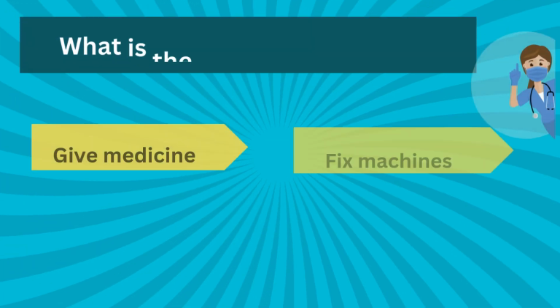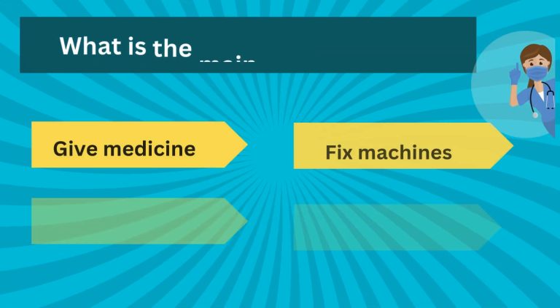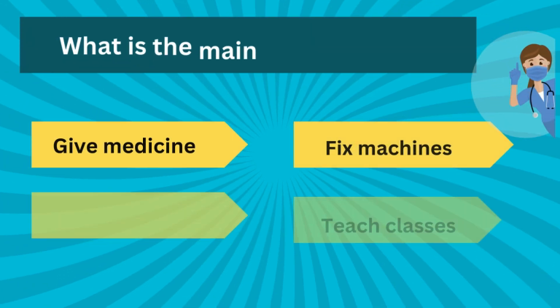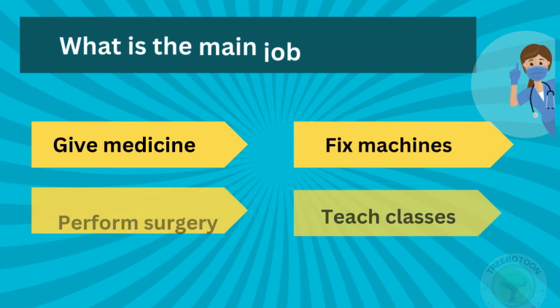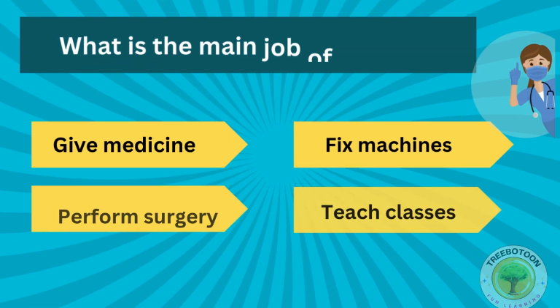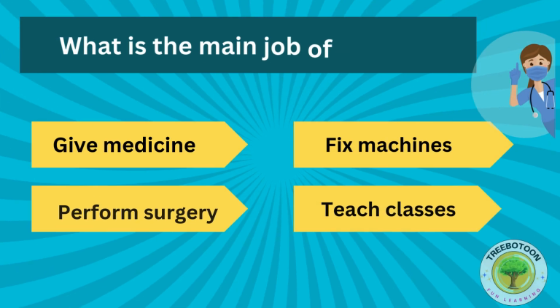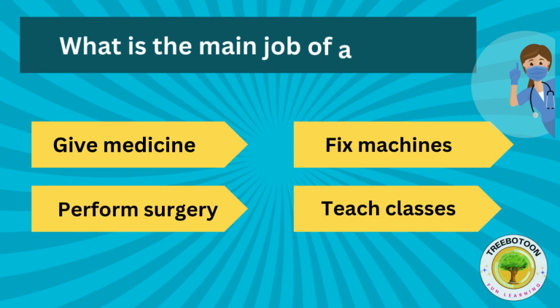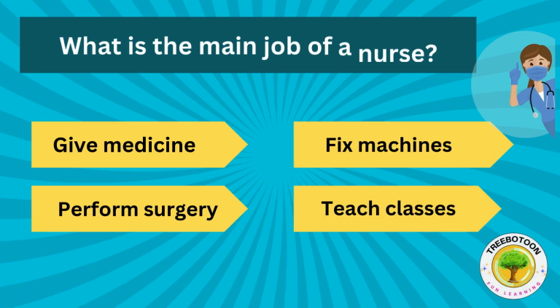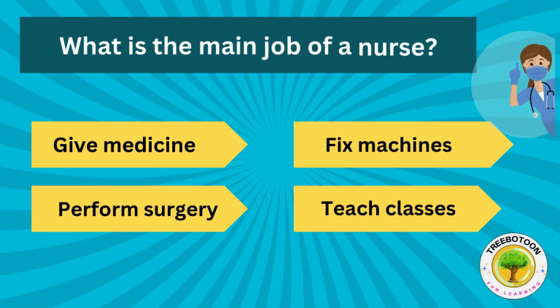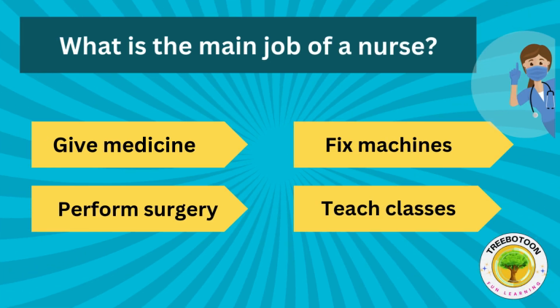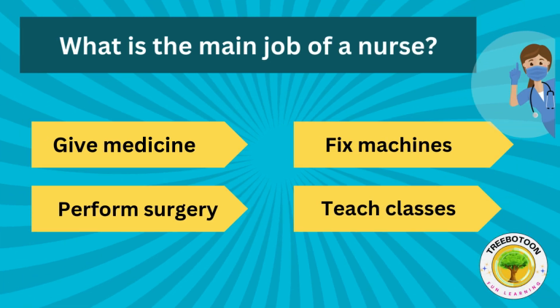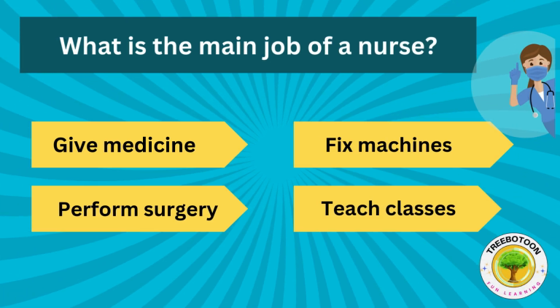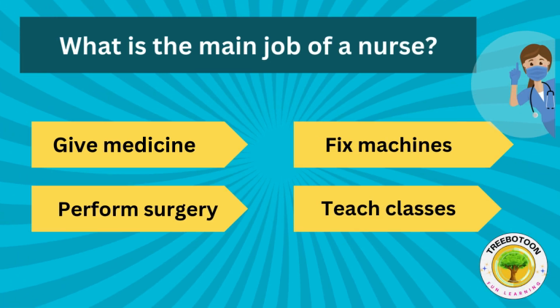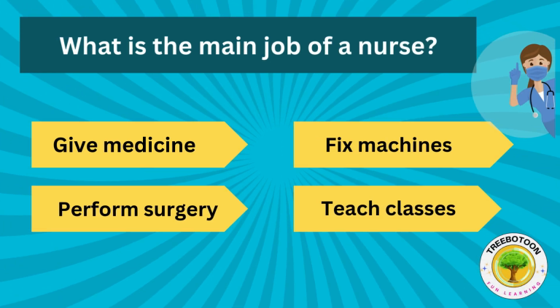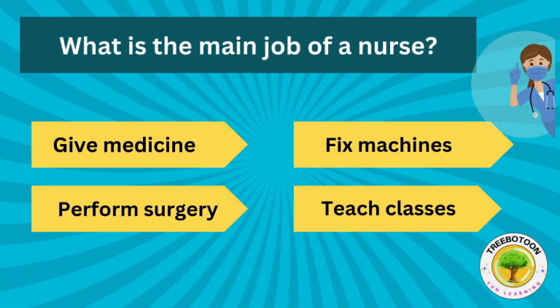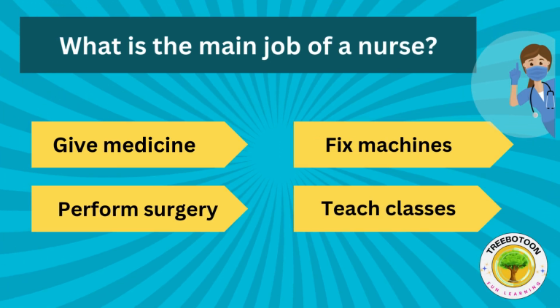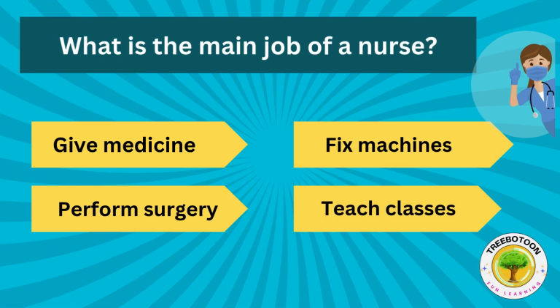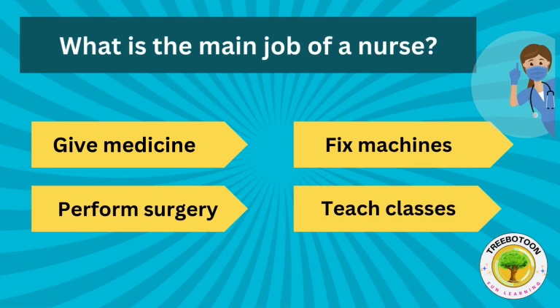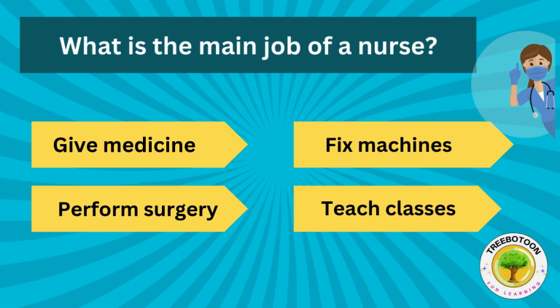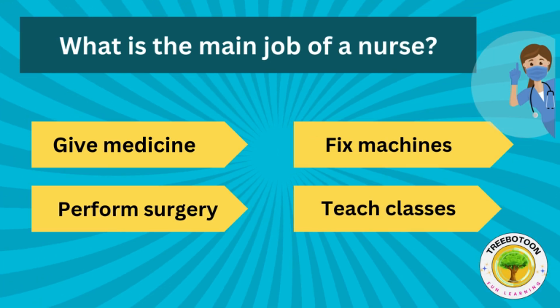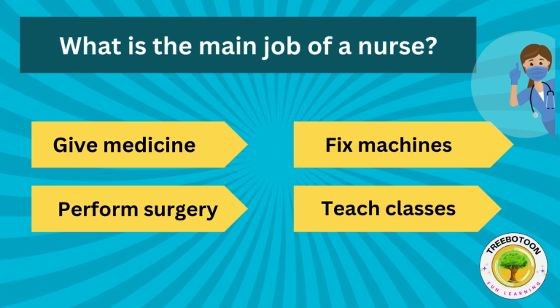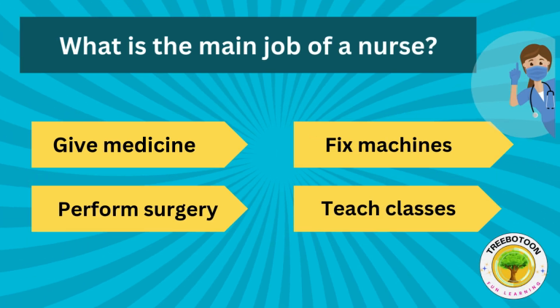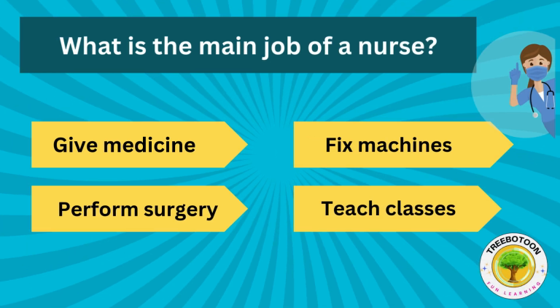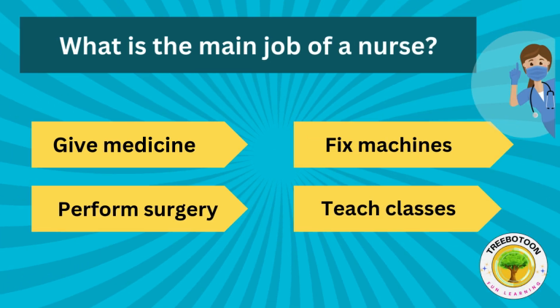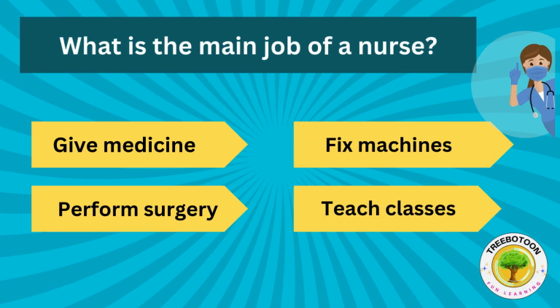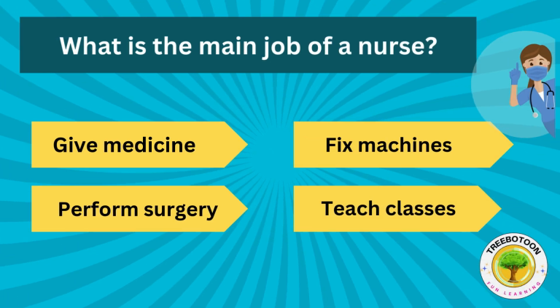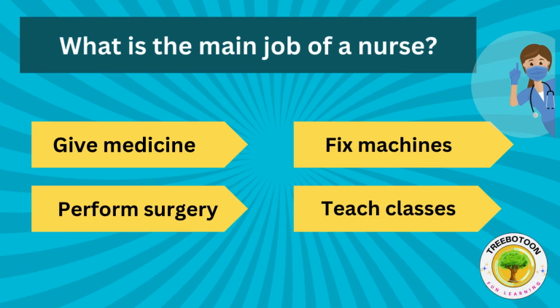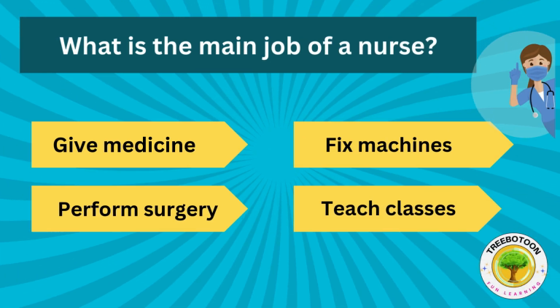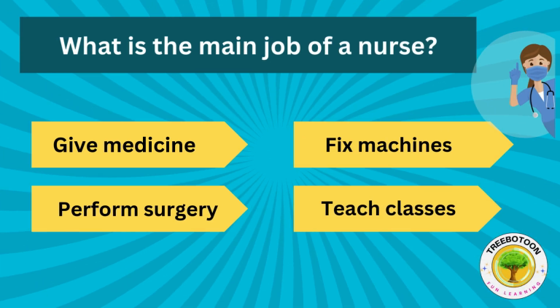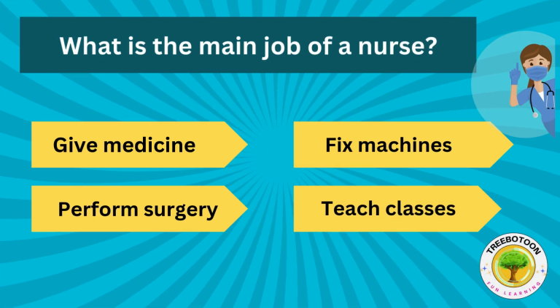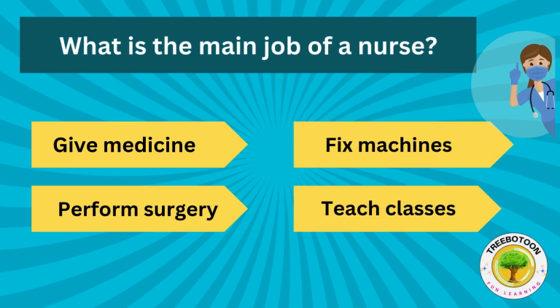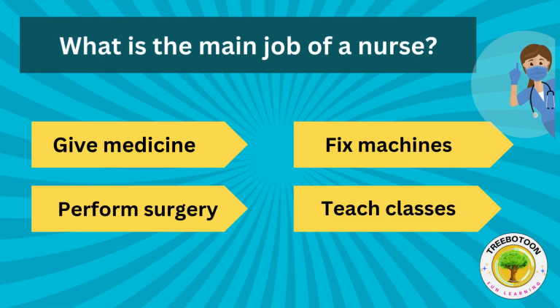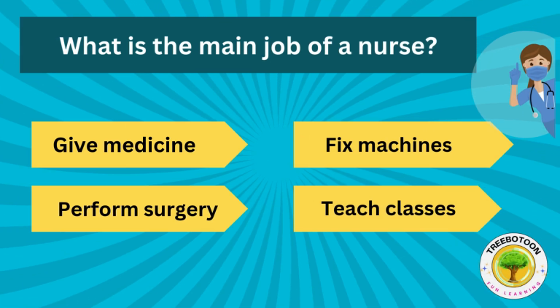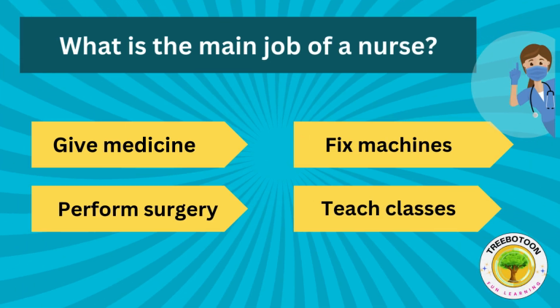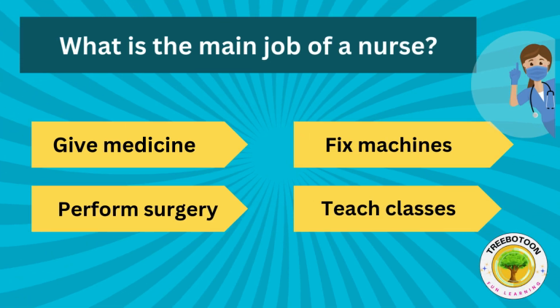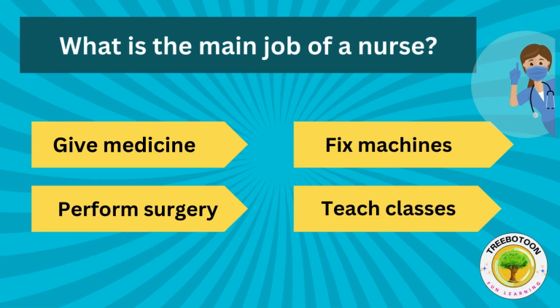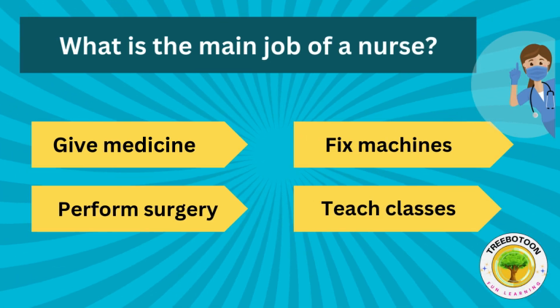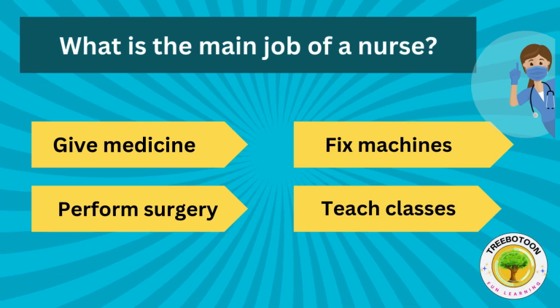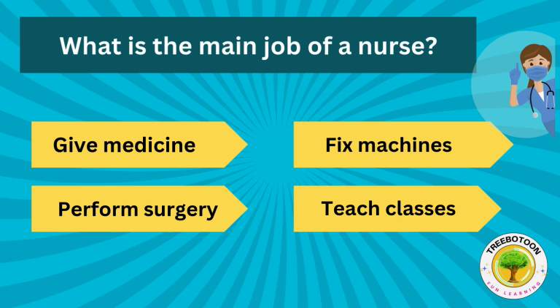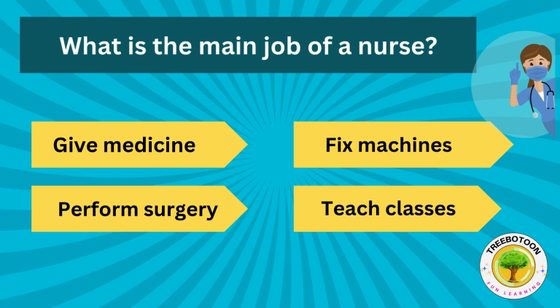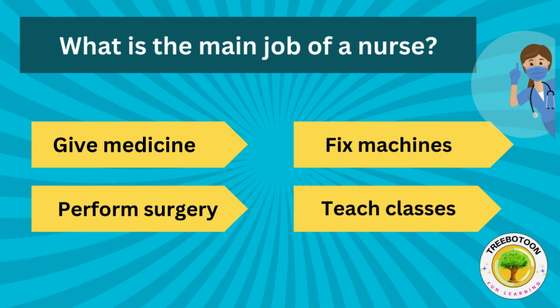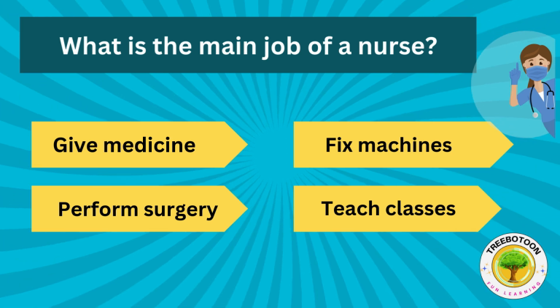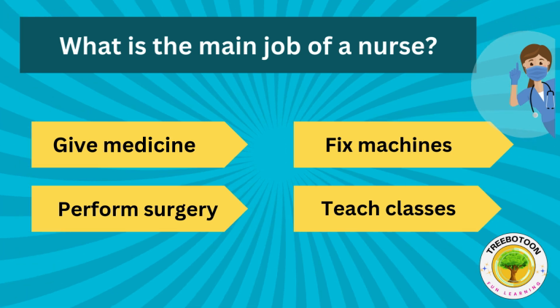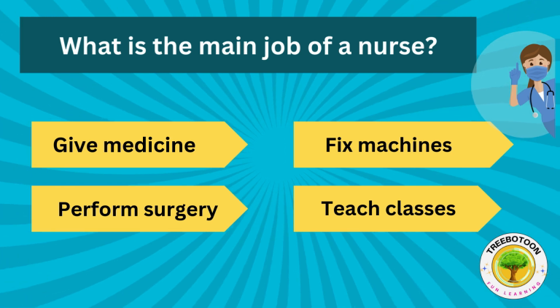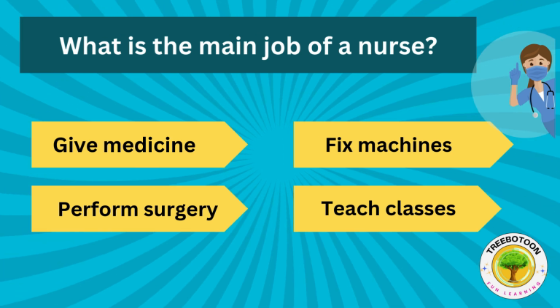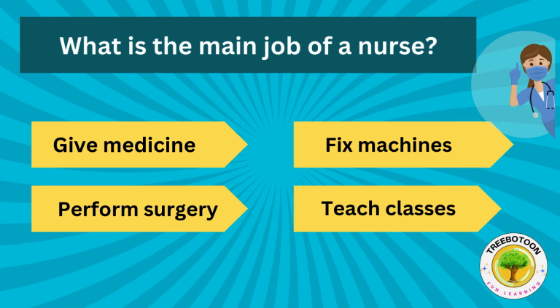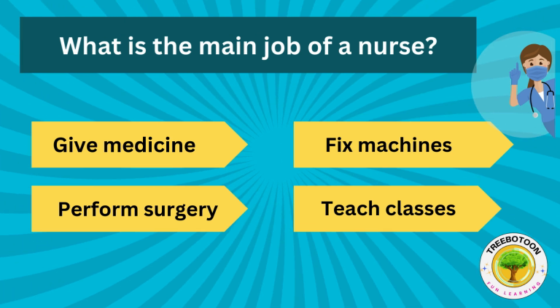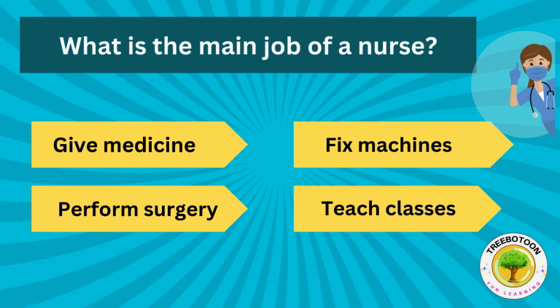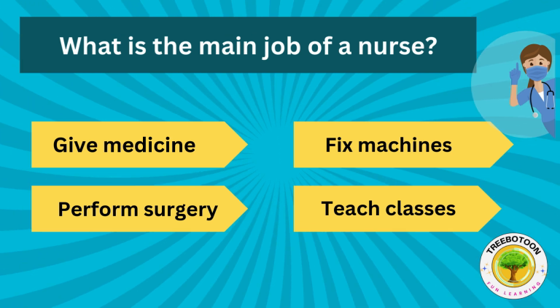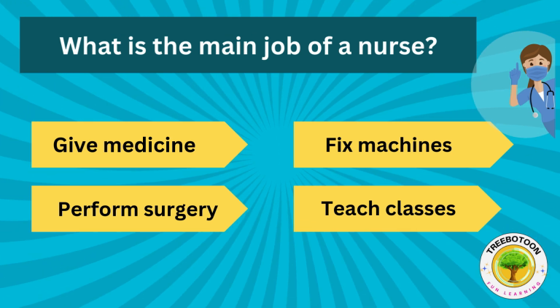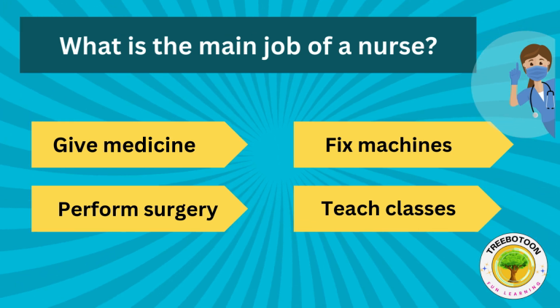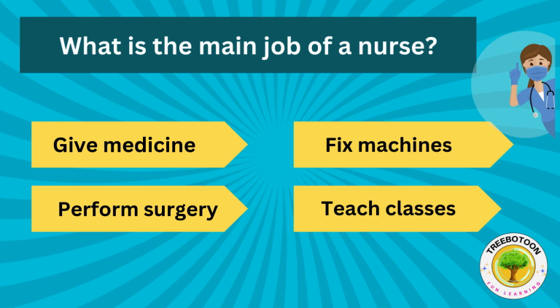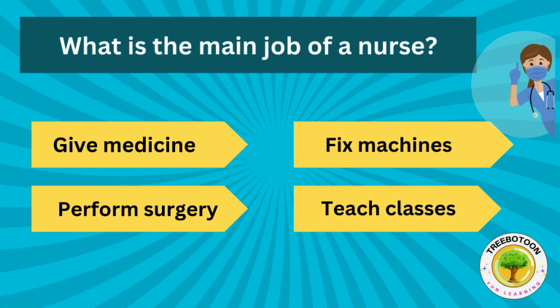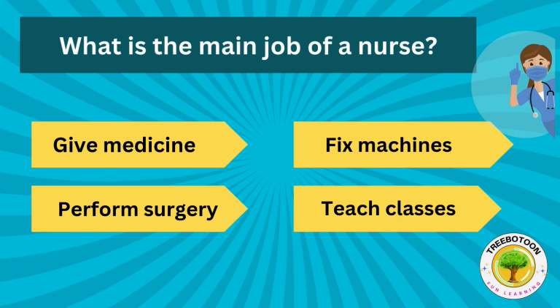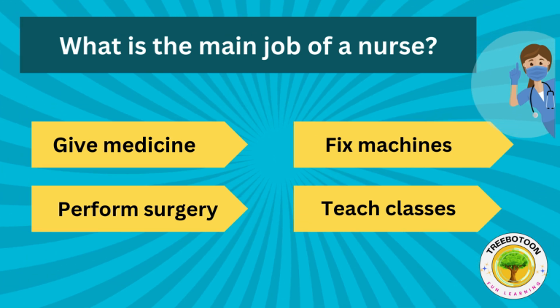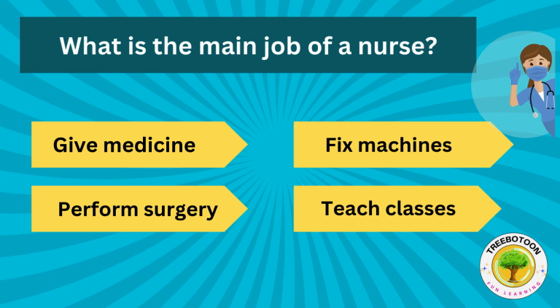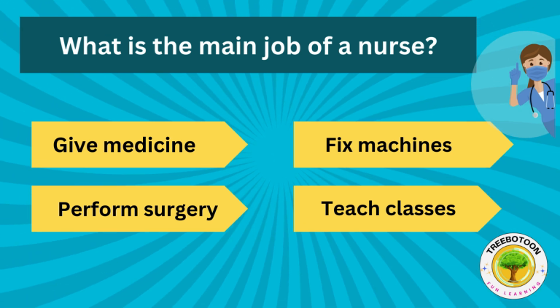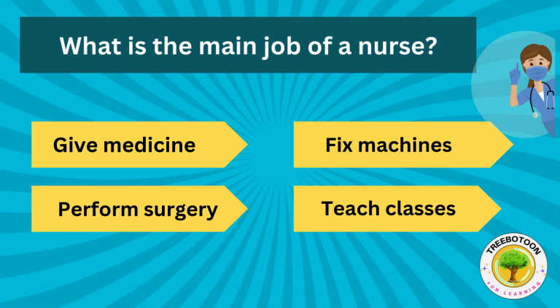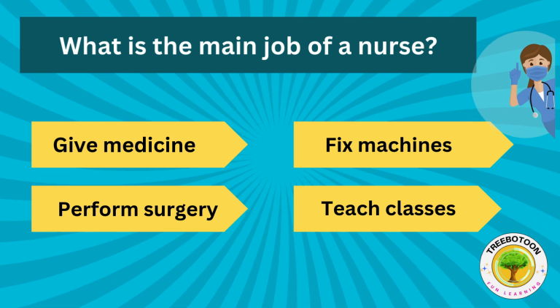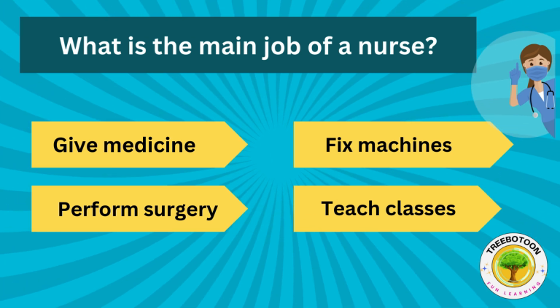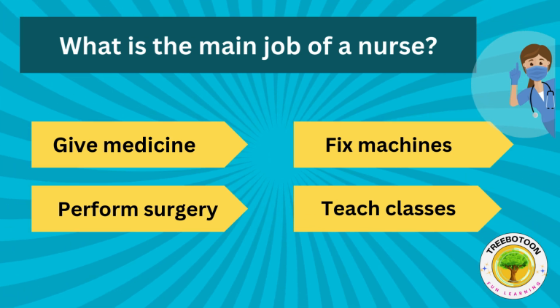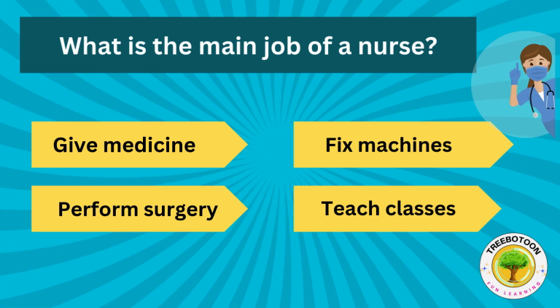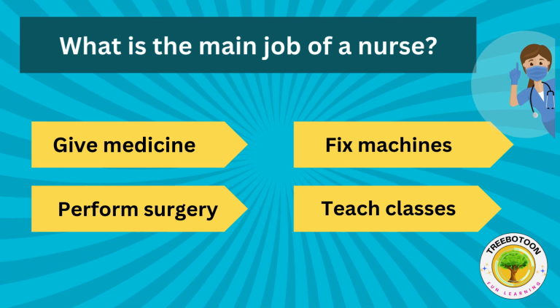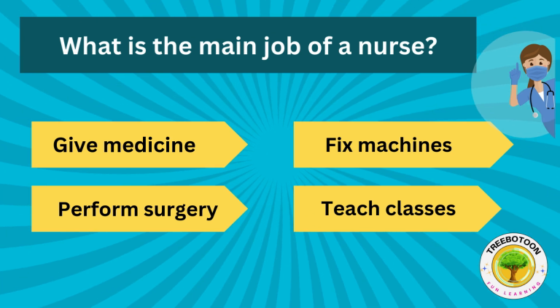What is the main job of a nurse? Give medicine, fix machines, perform surgery or teach classes?